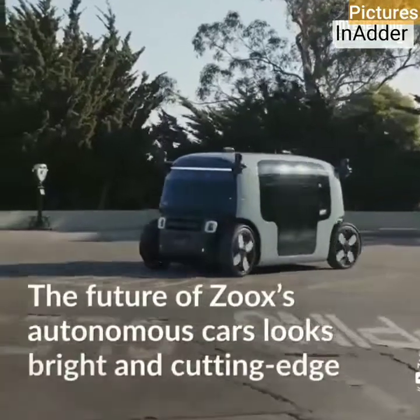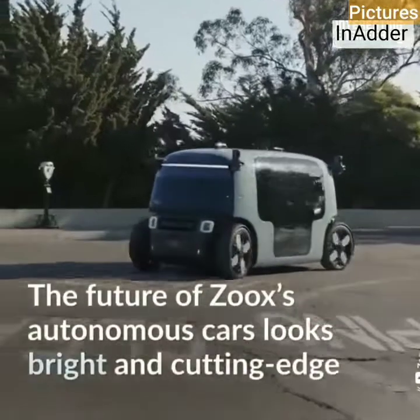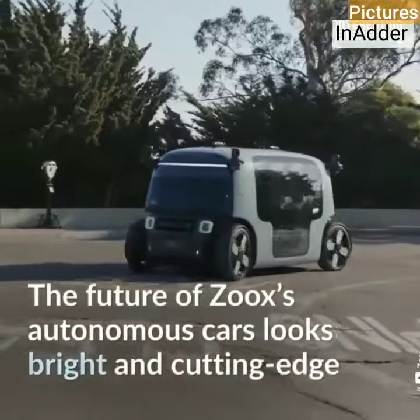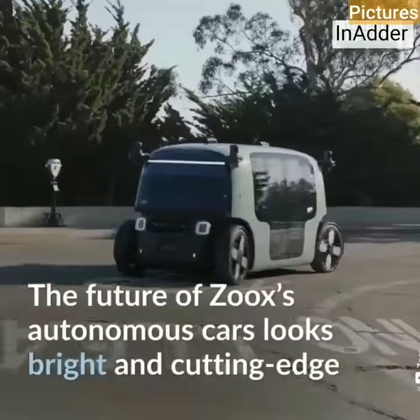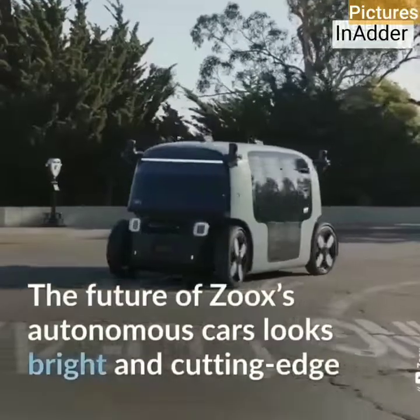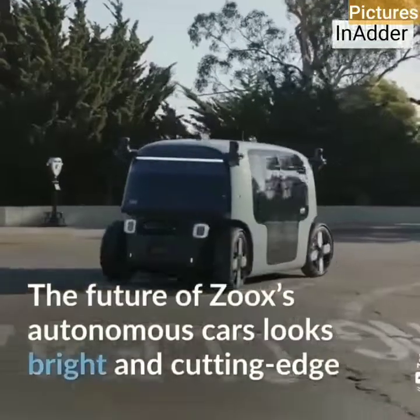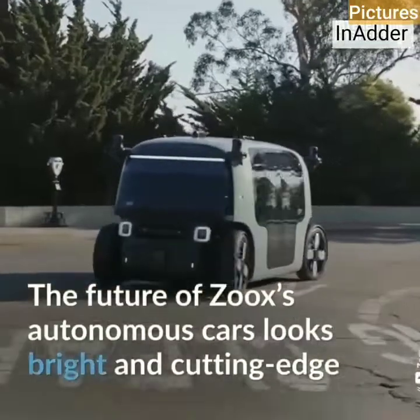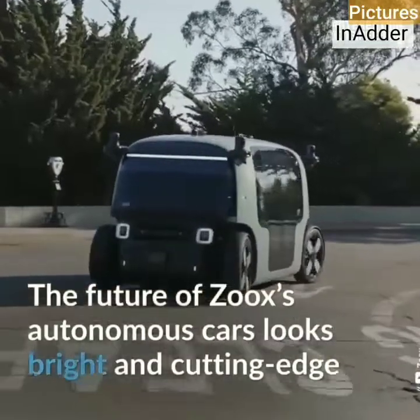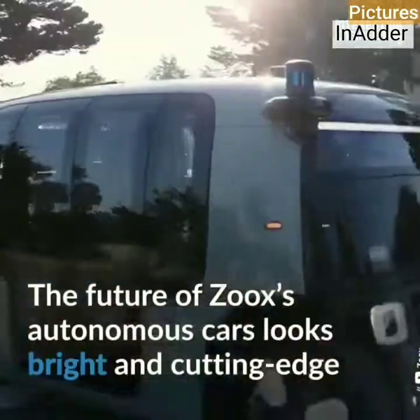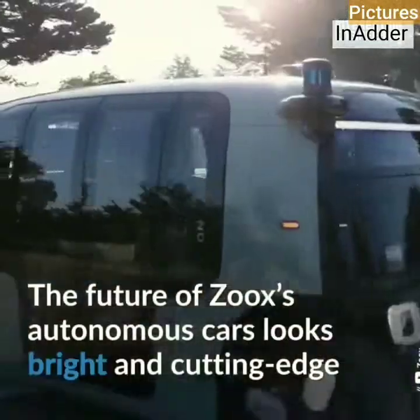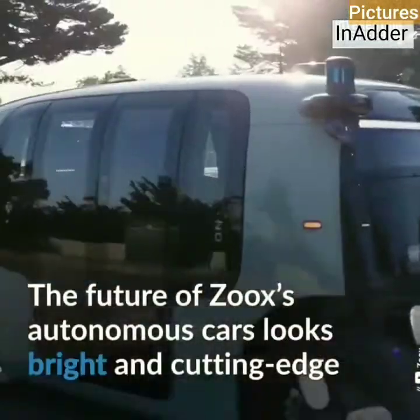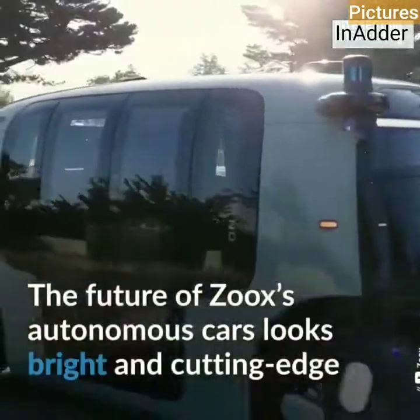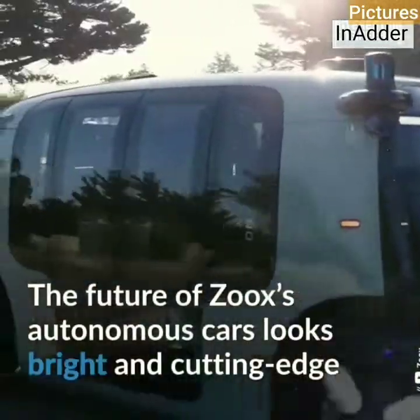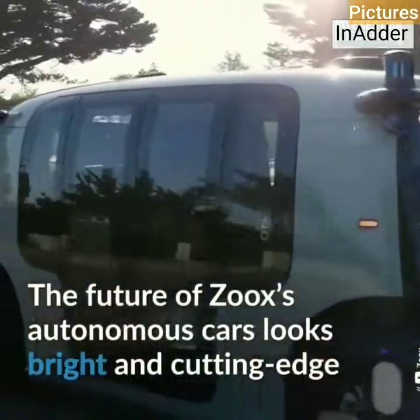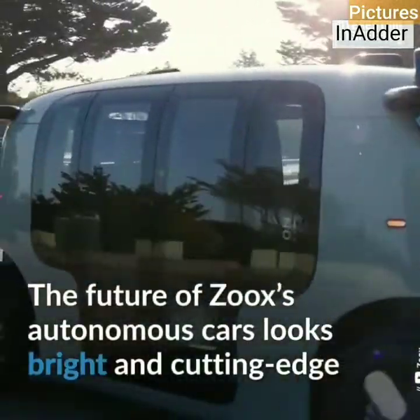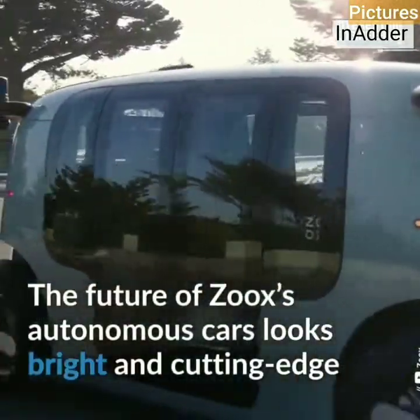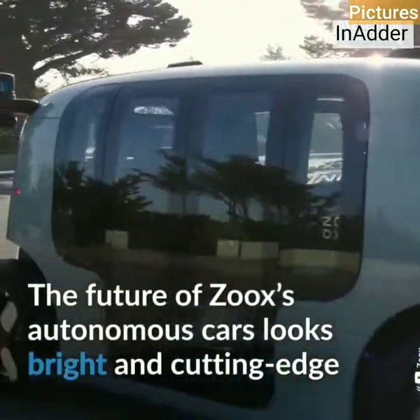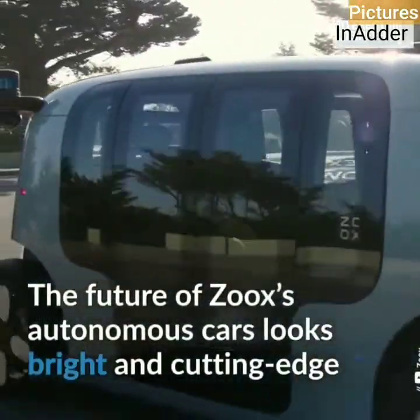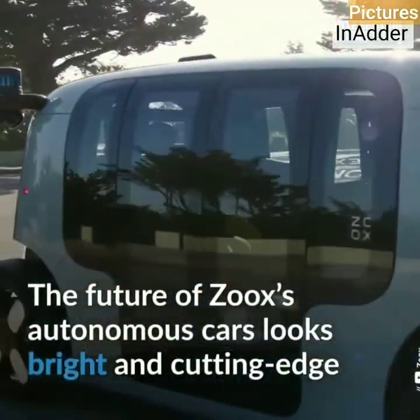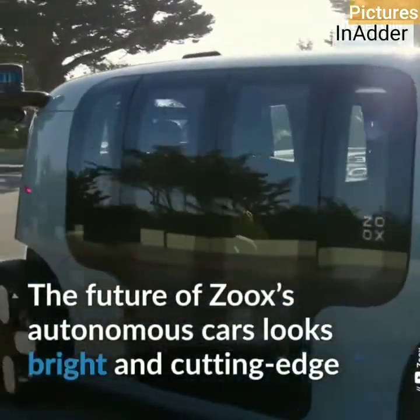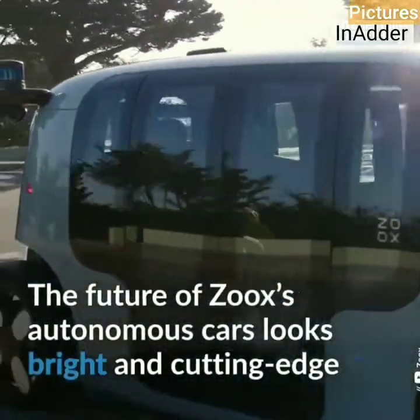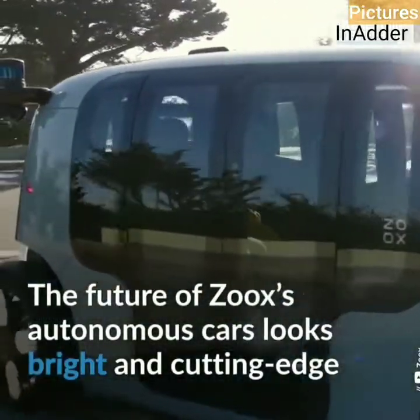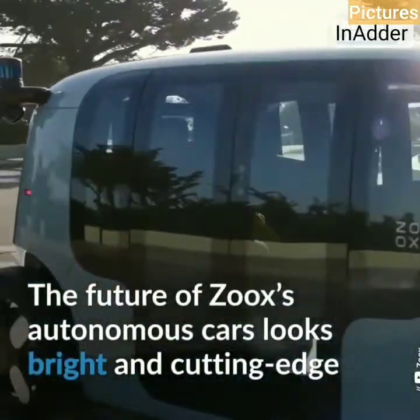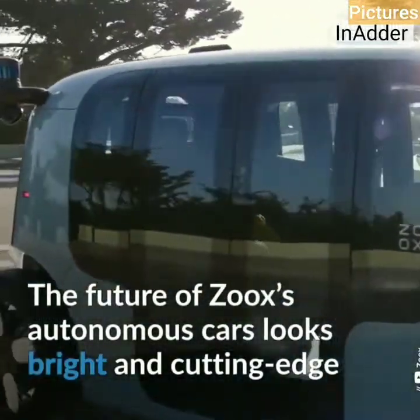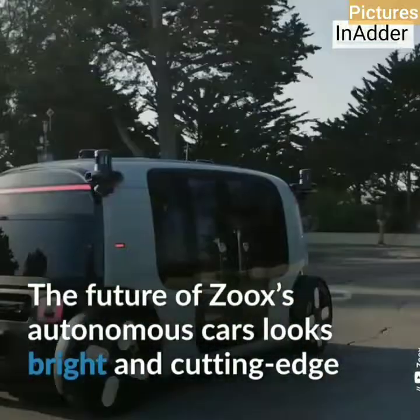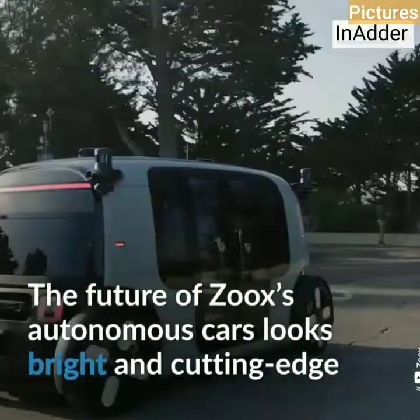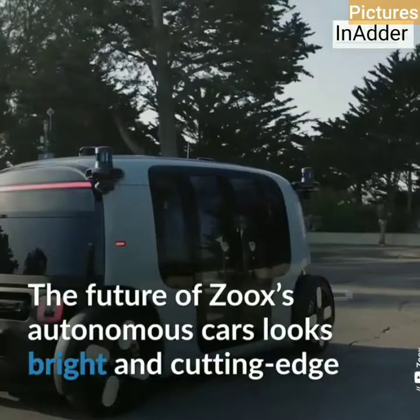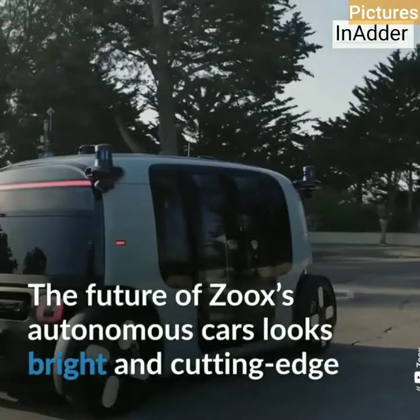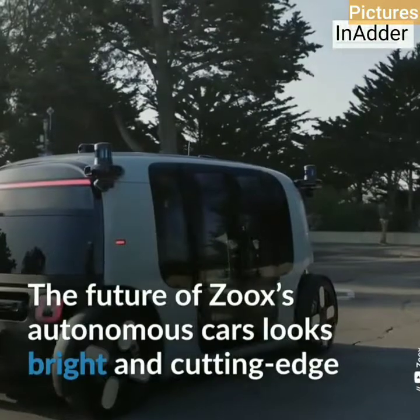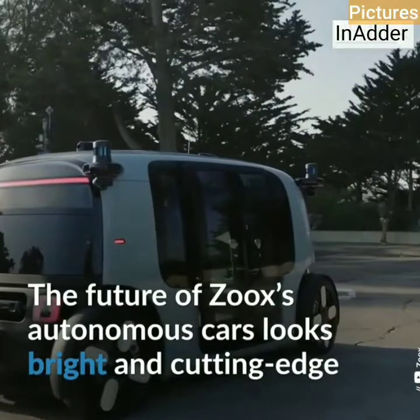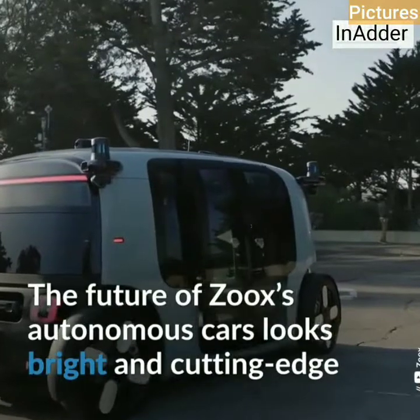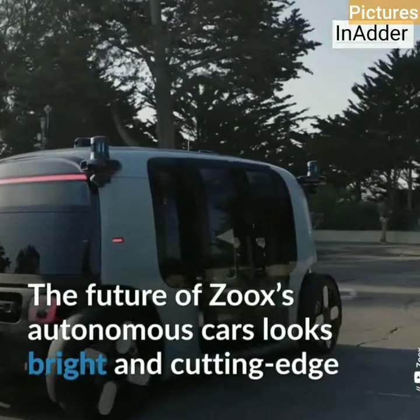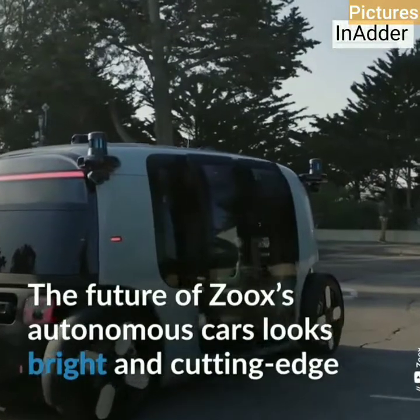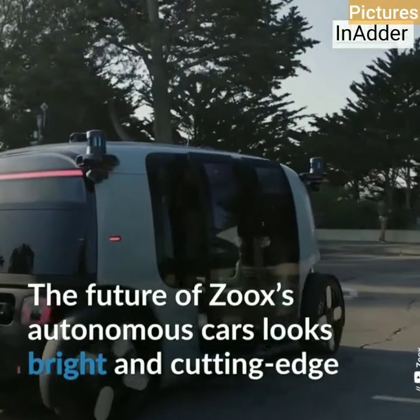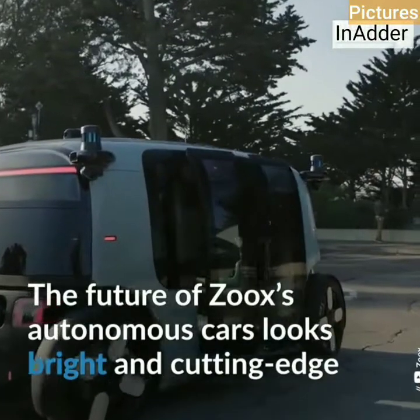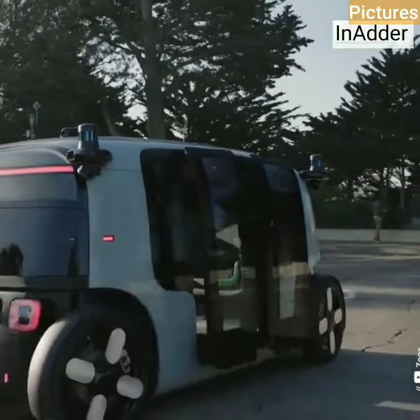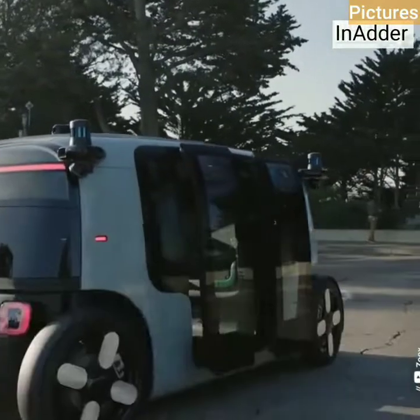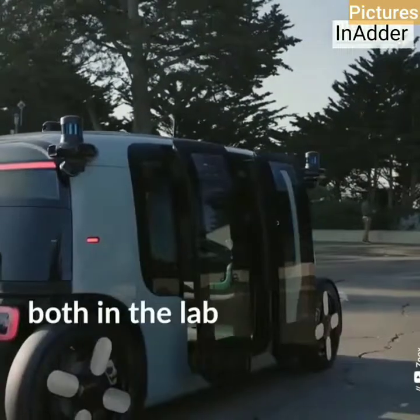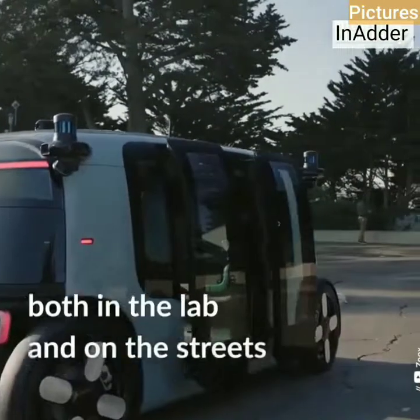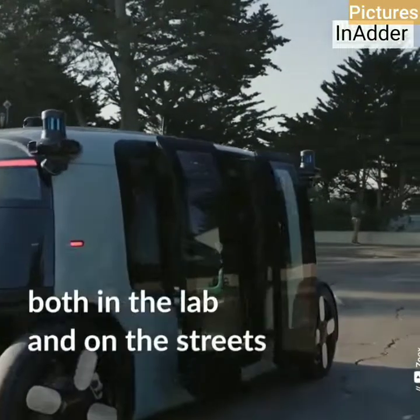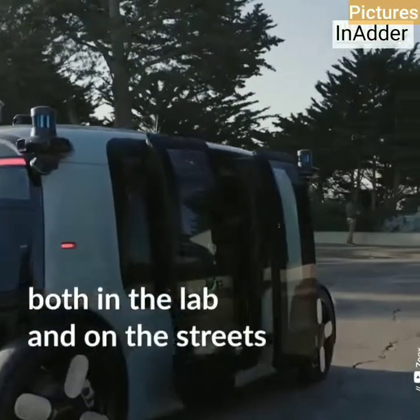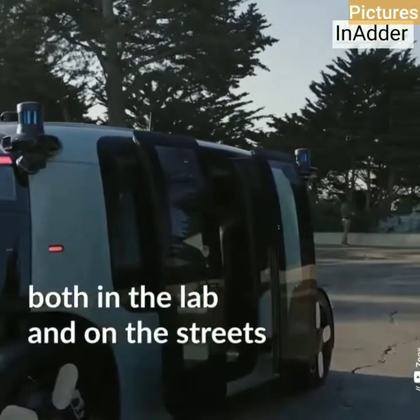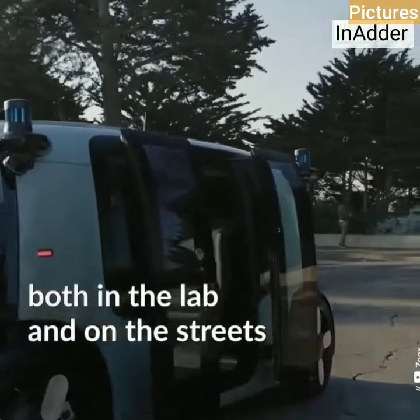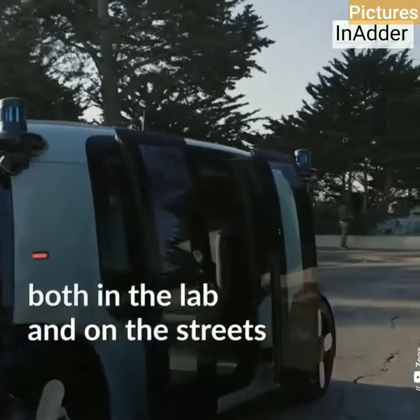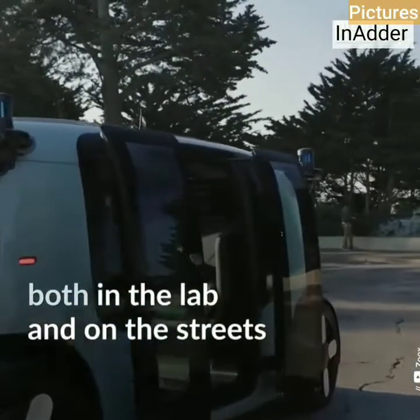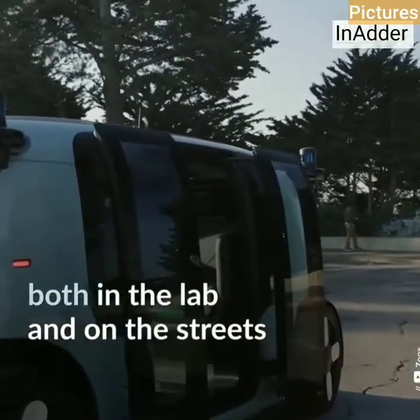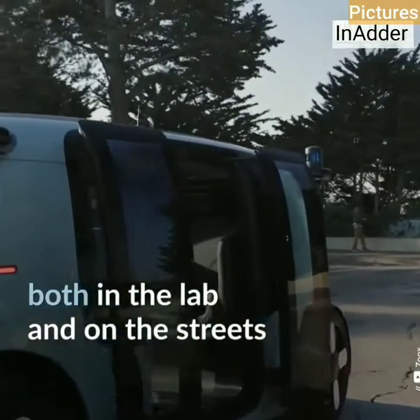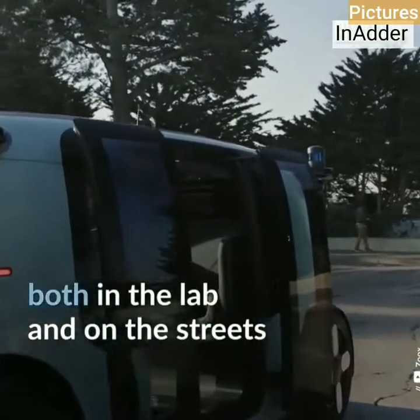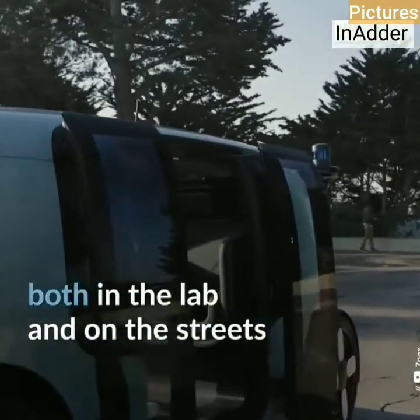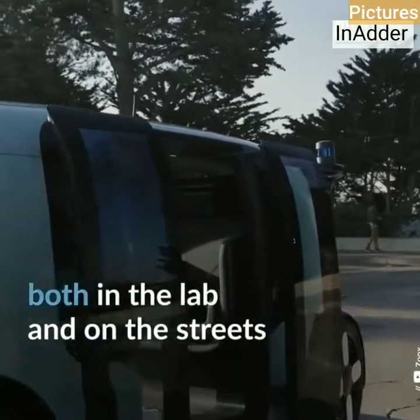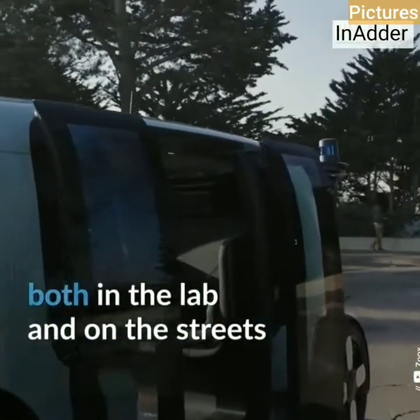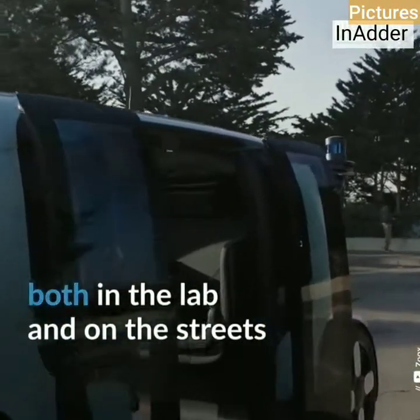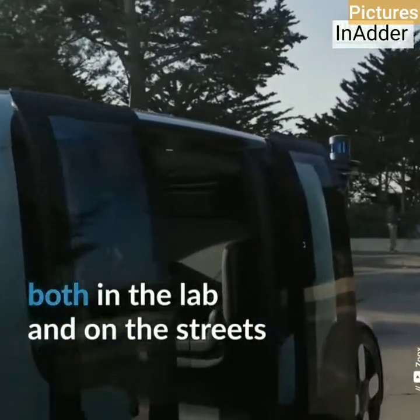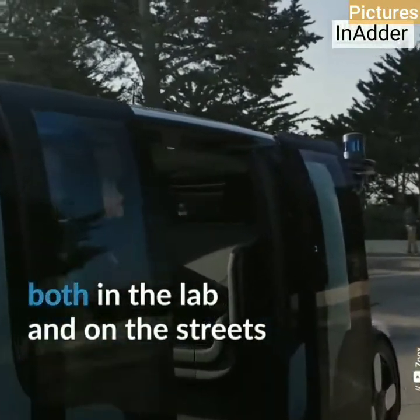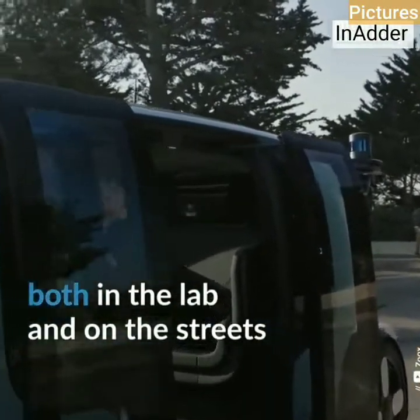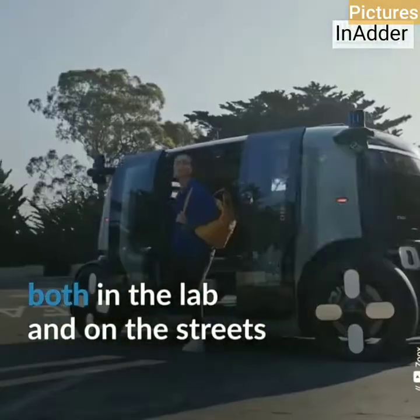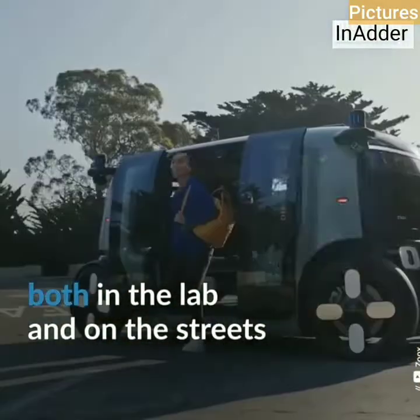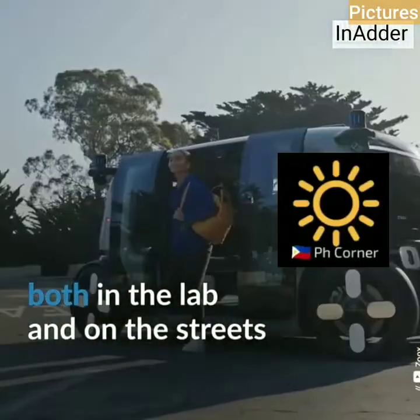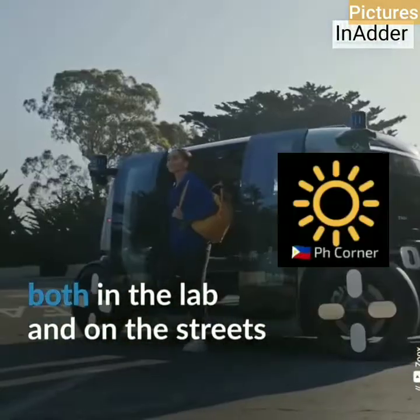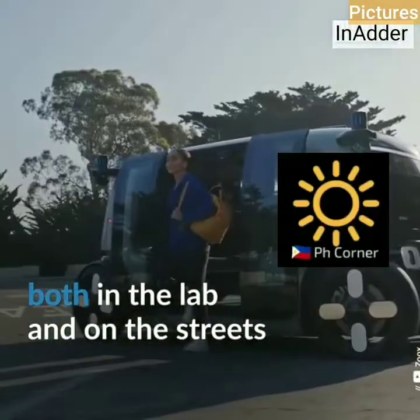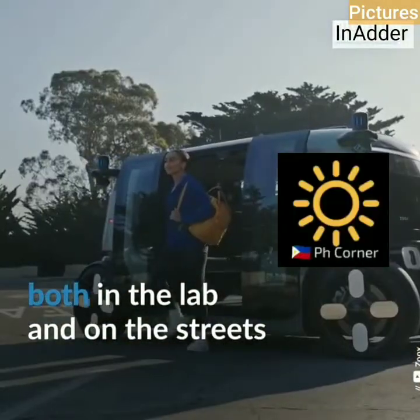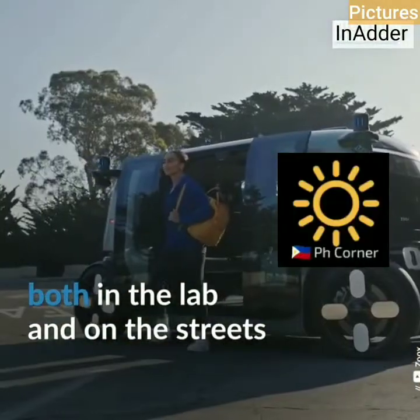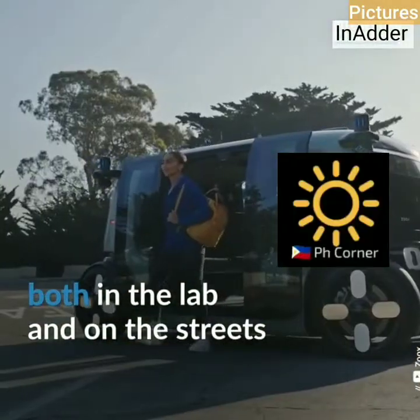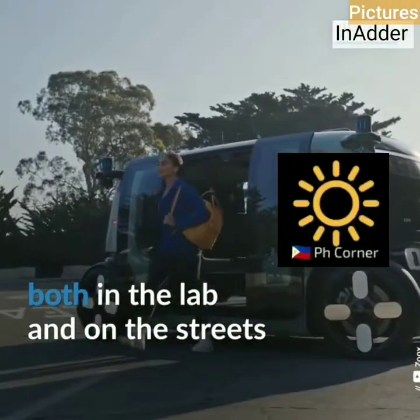The future of Zug's autonomous cars looks bright and engaging, both in the lab and on the streets.